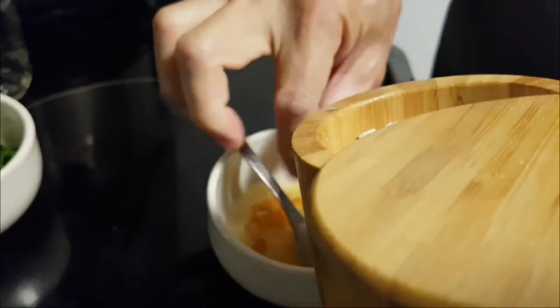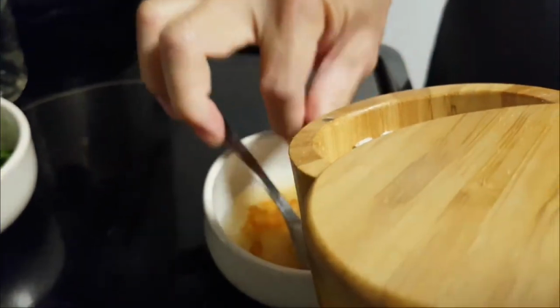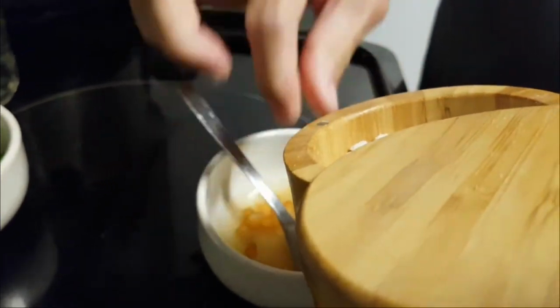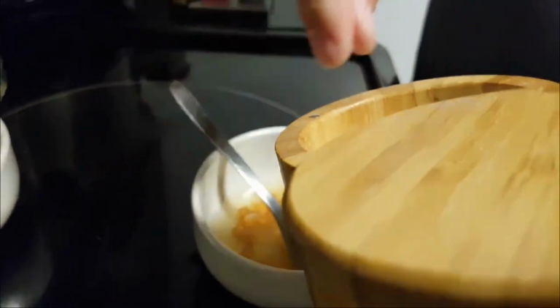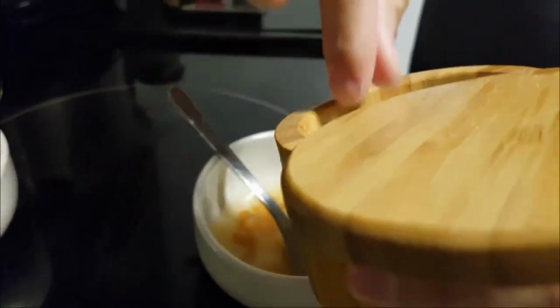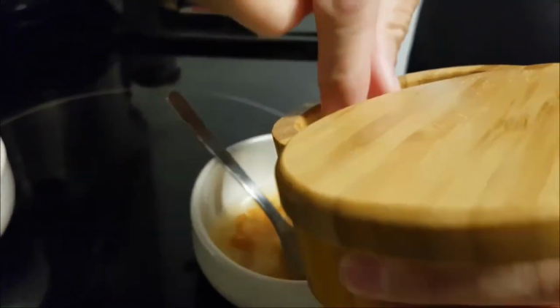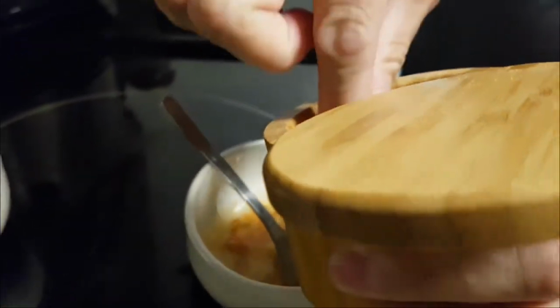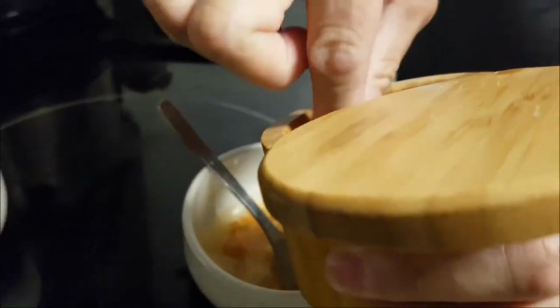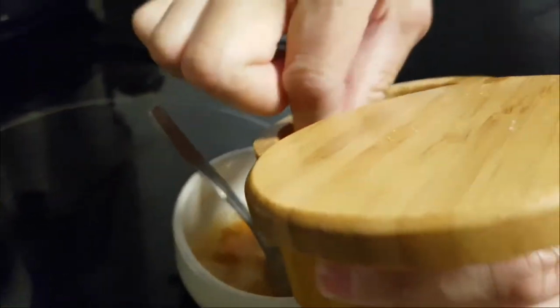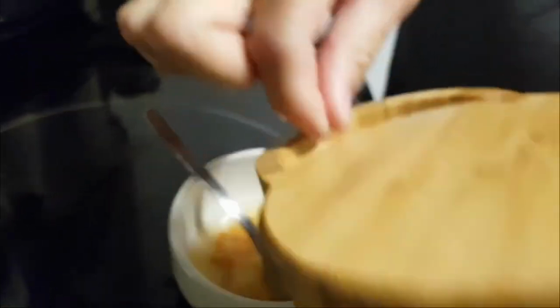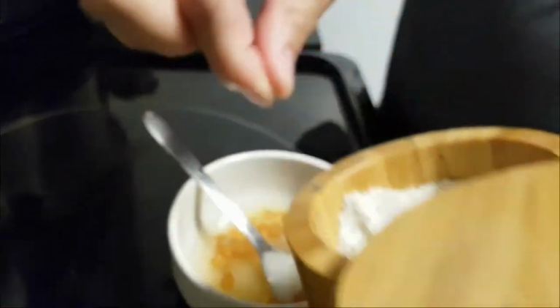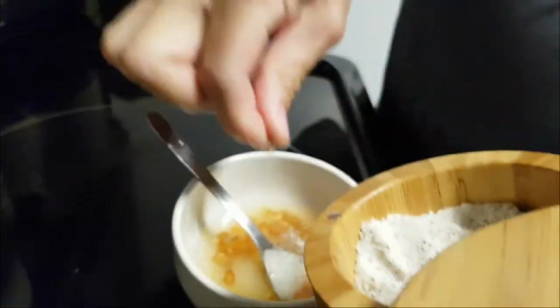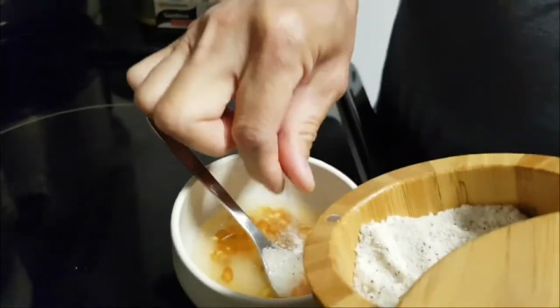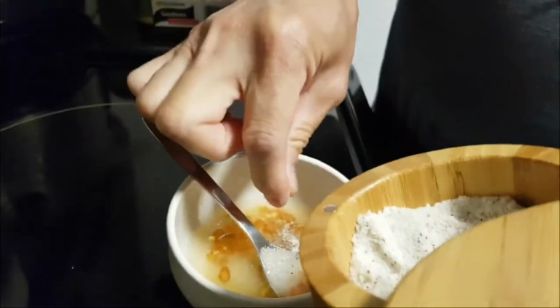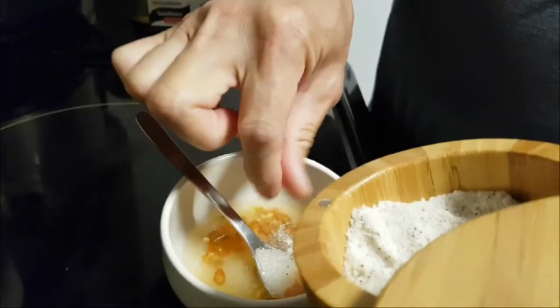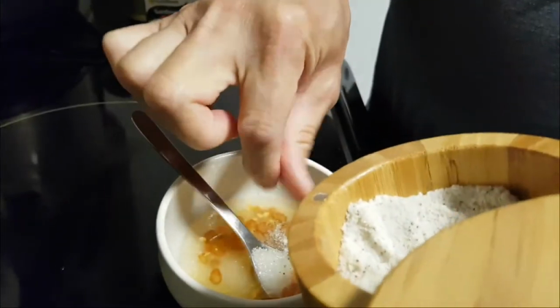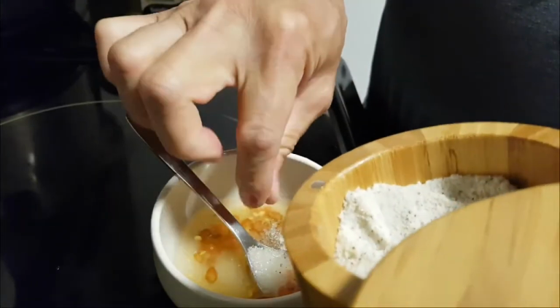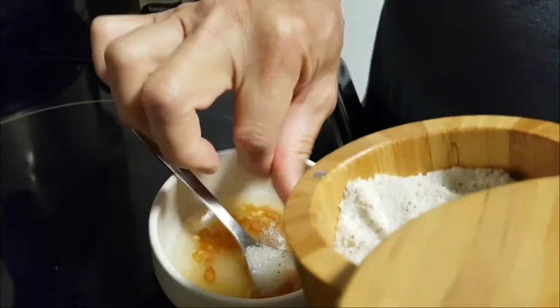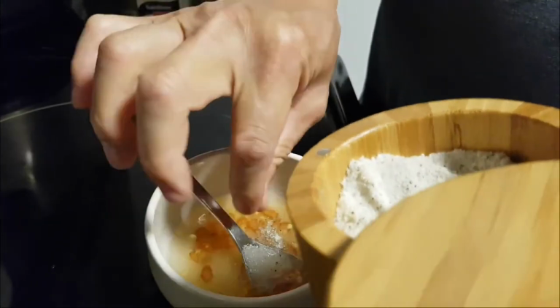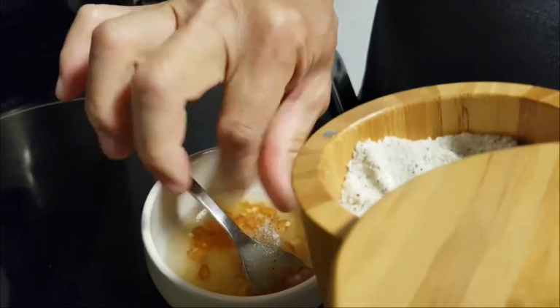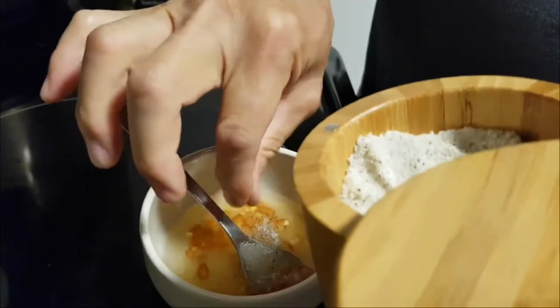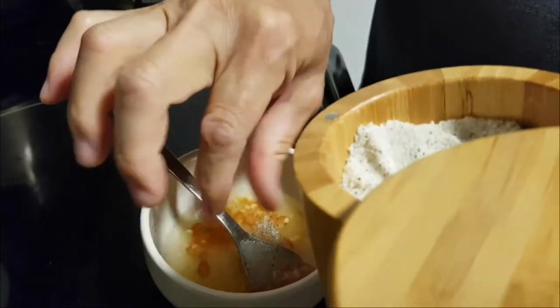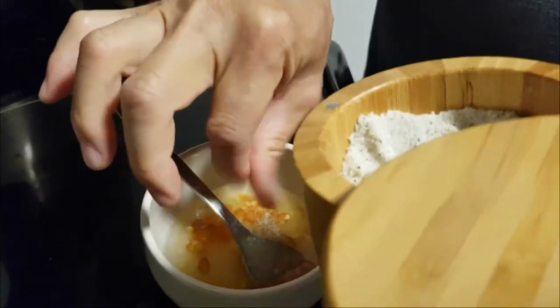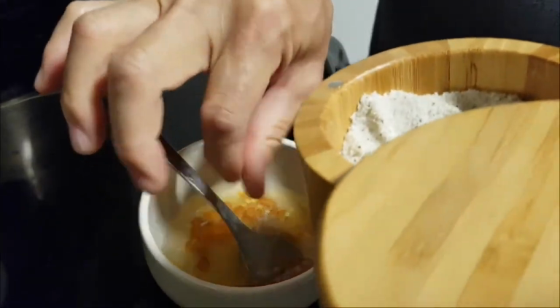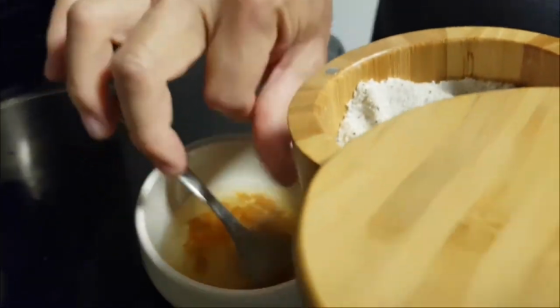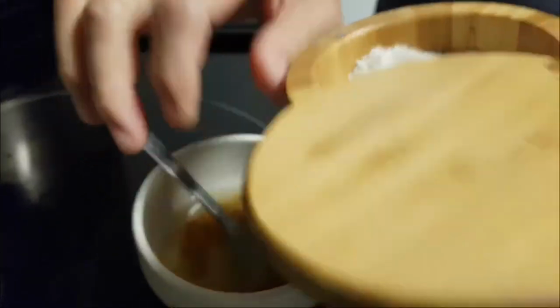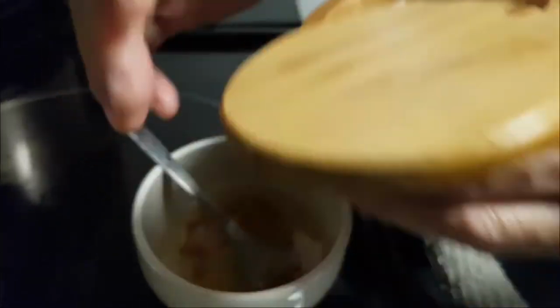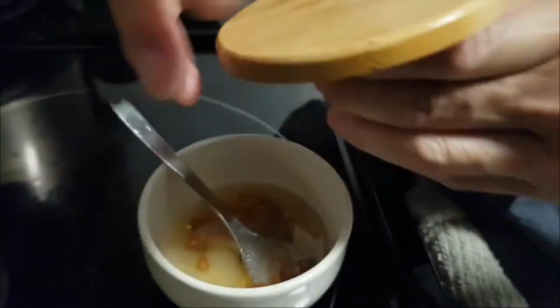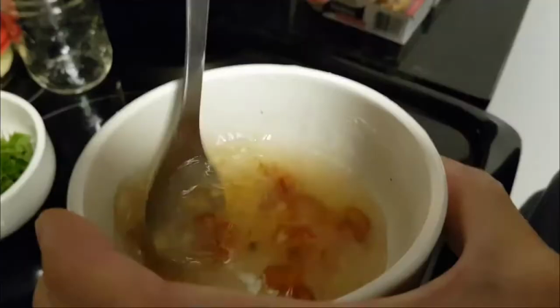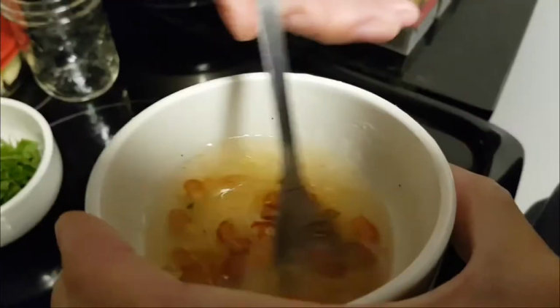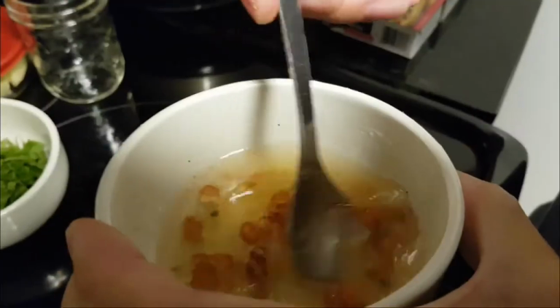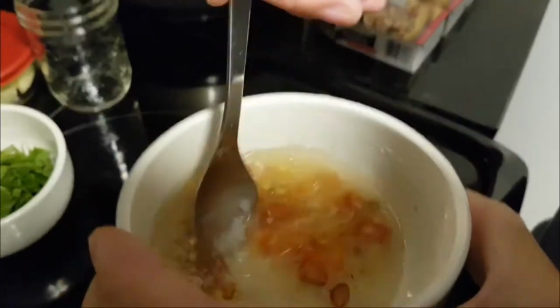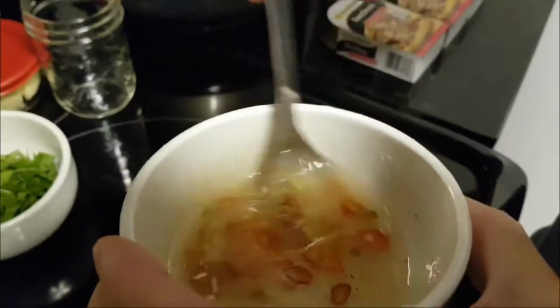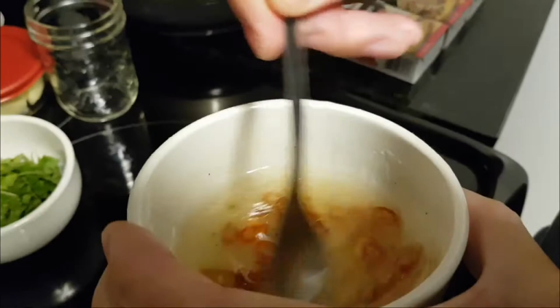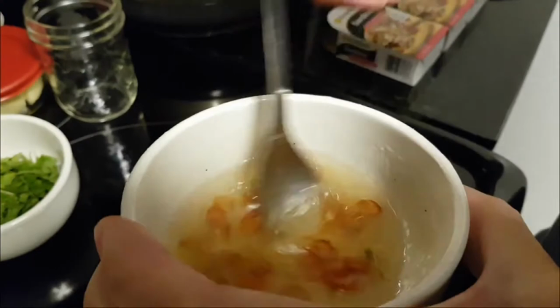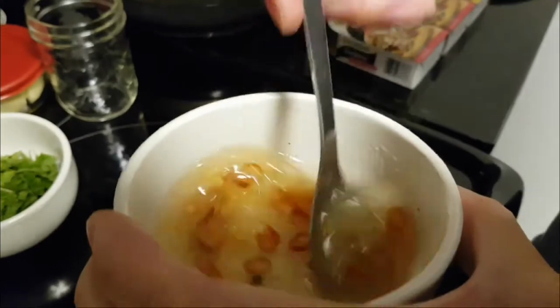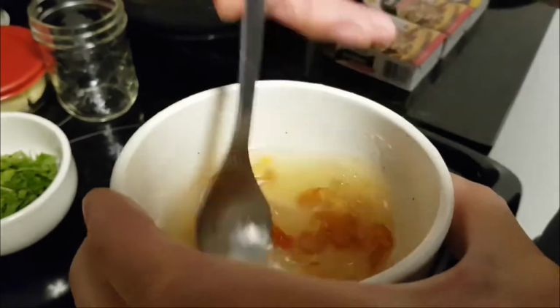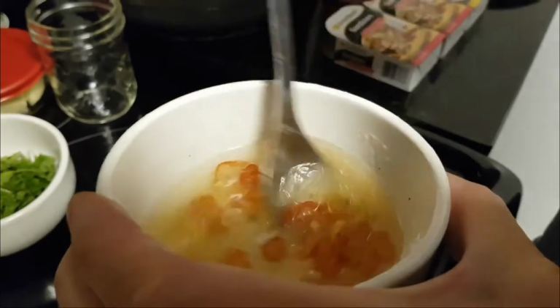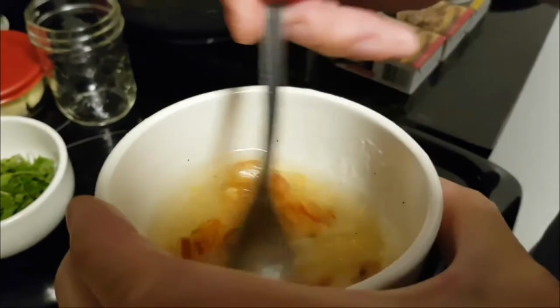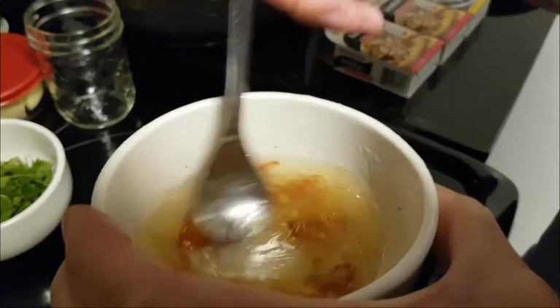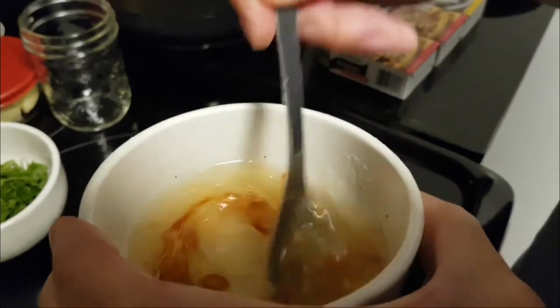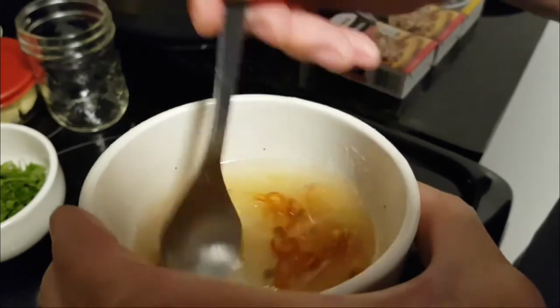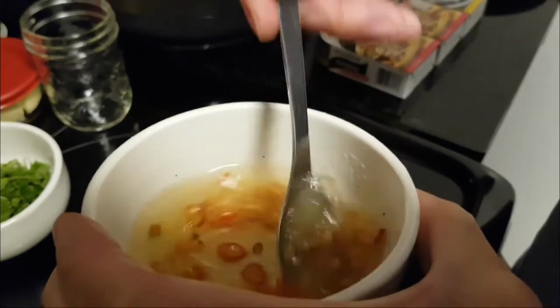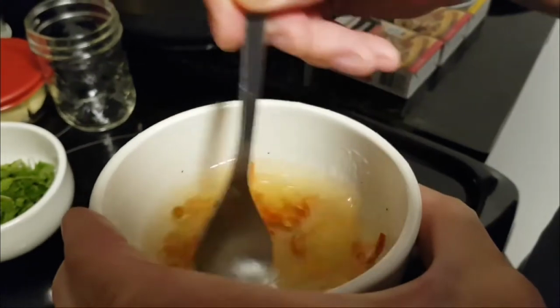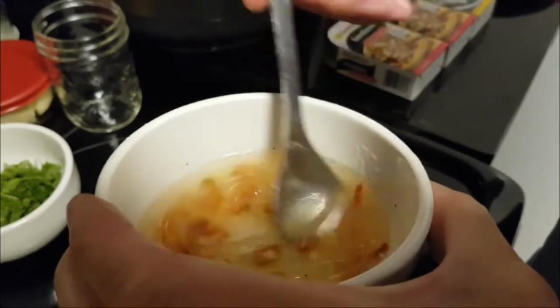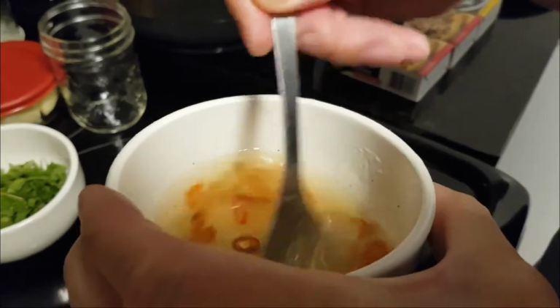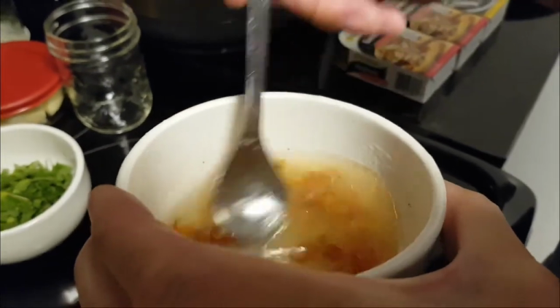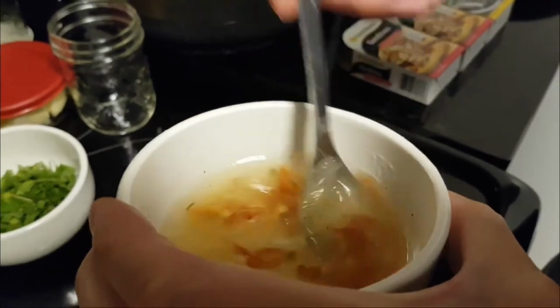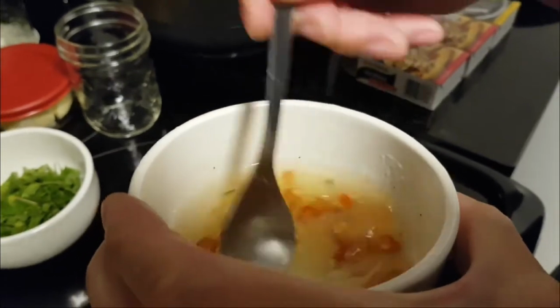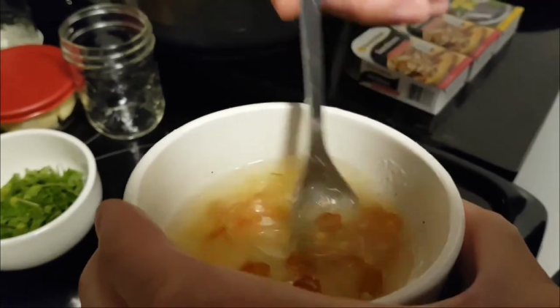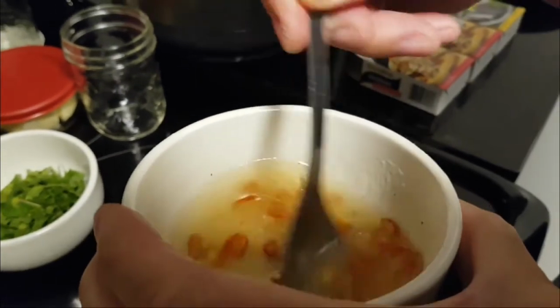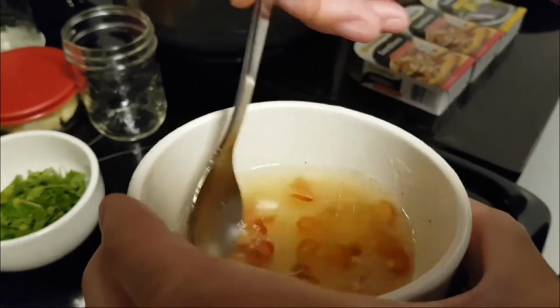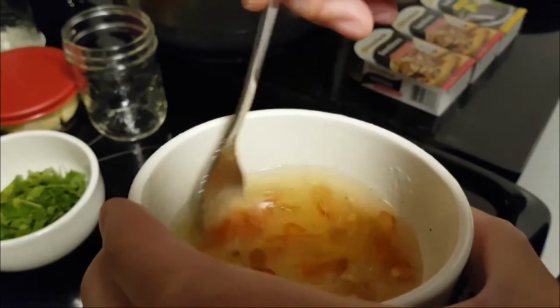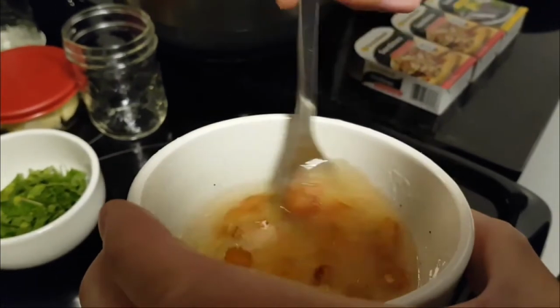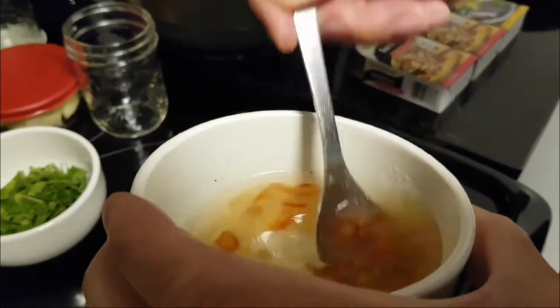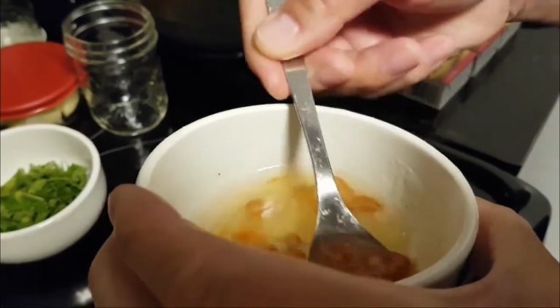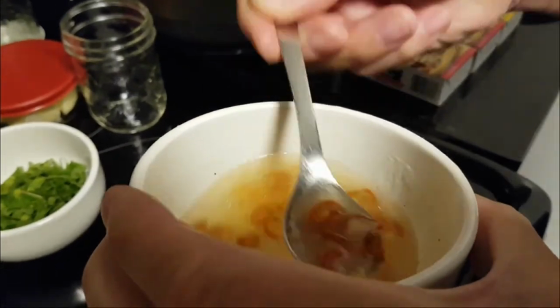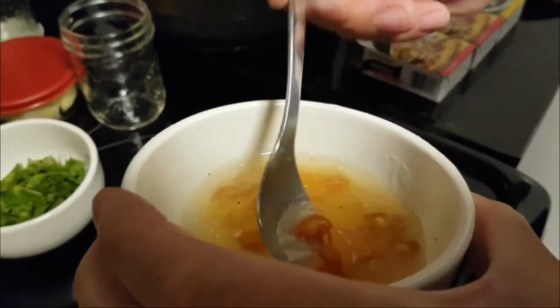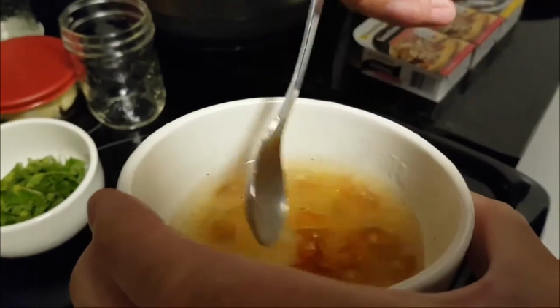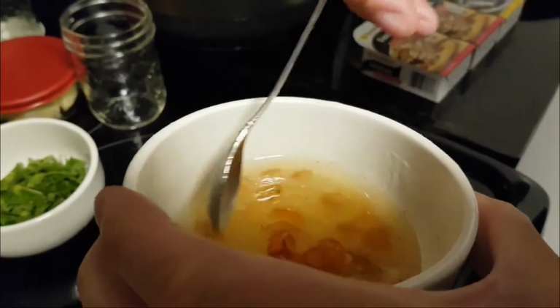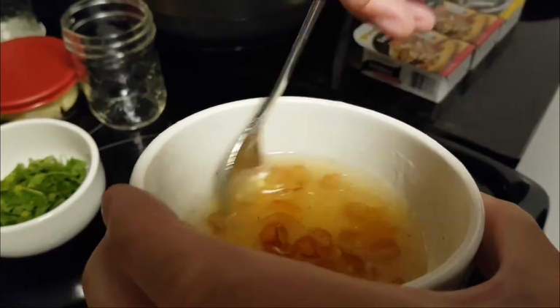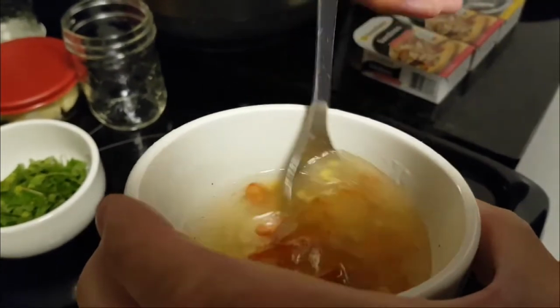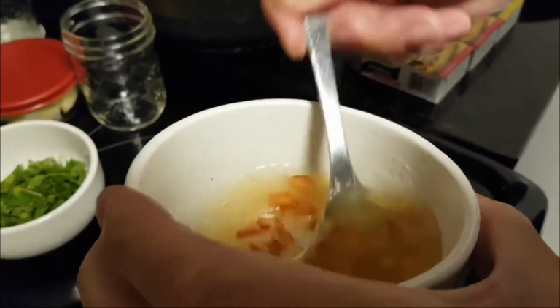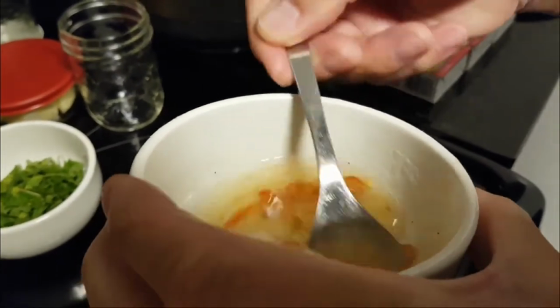Add salt and pepper to taste — approximately two pinches — and stir well to mix the ingredients together.